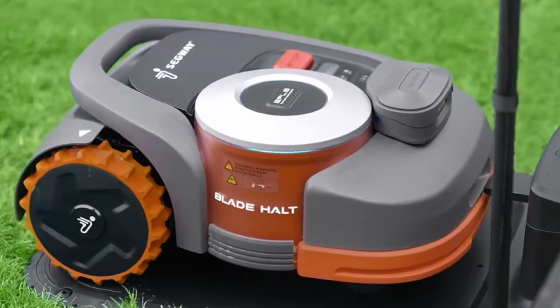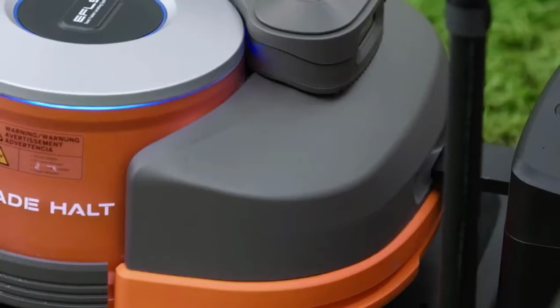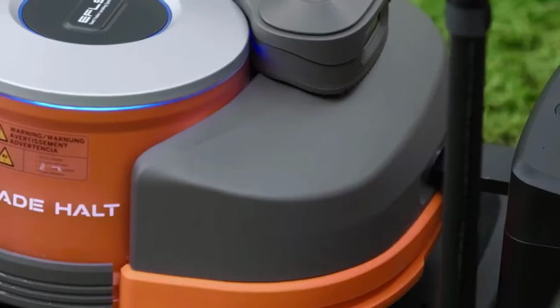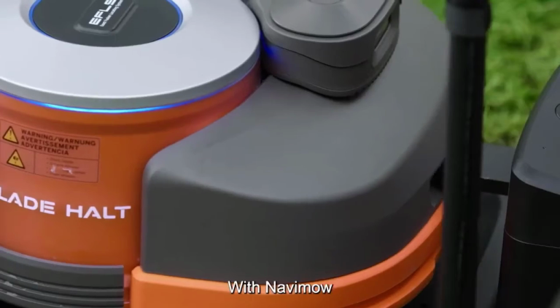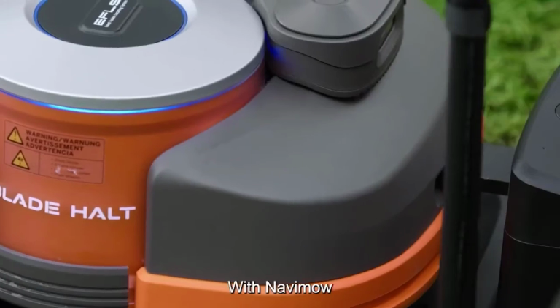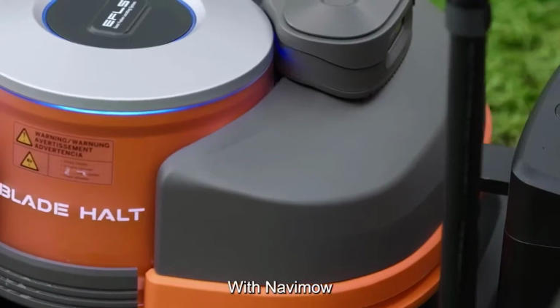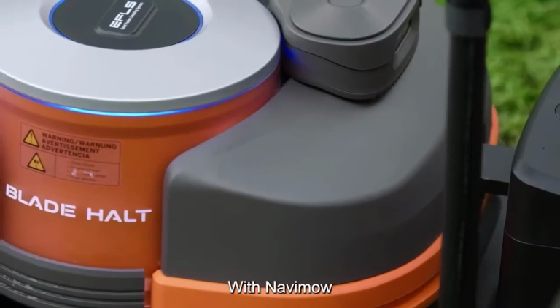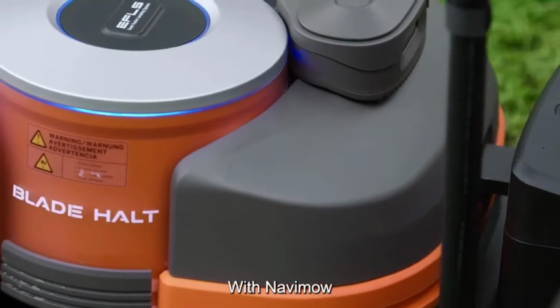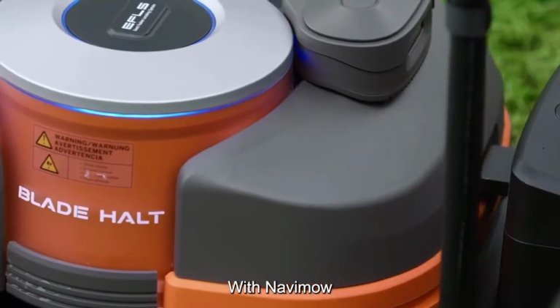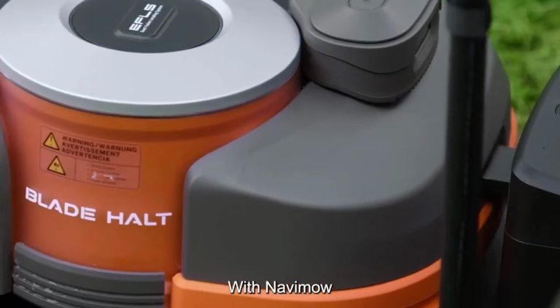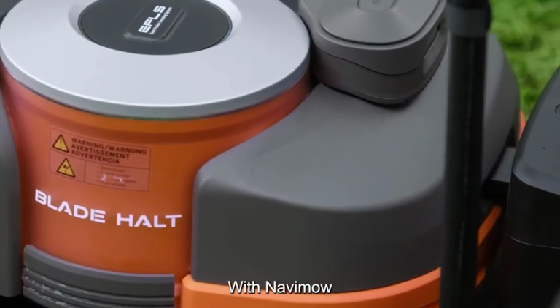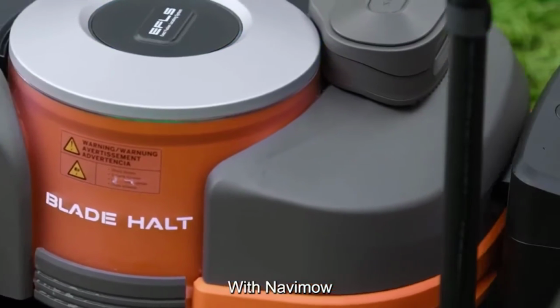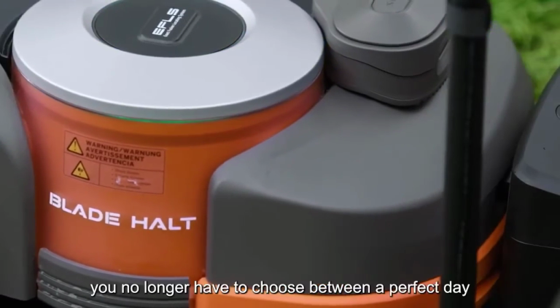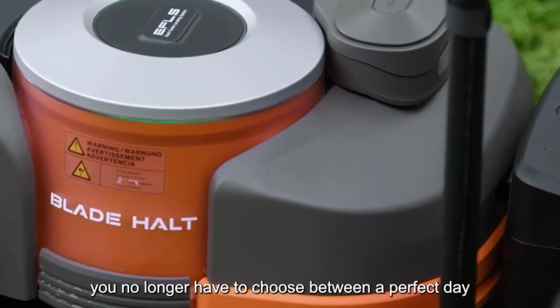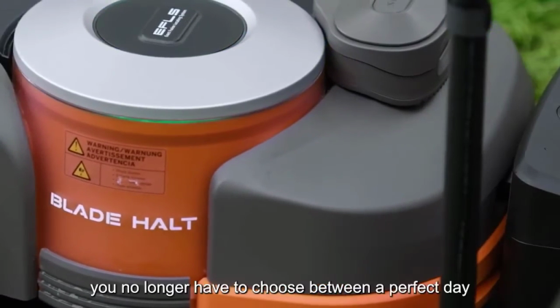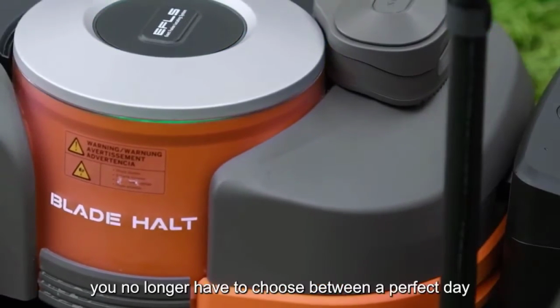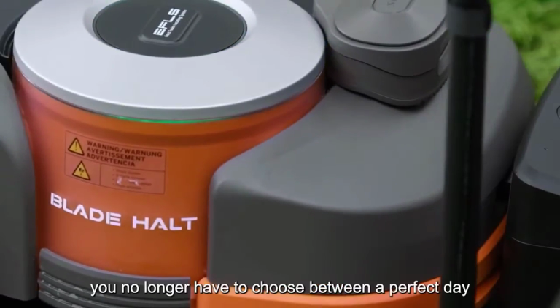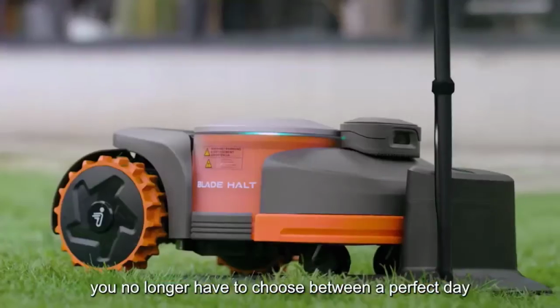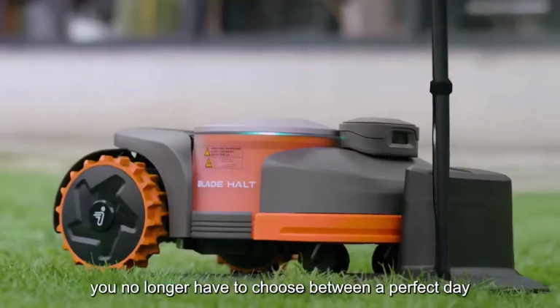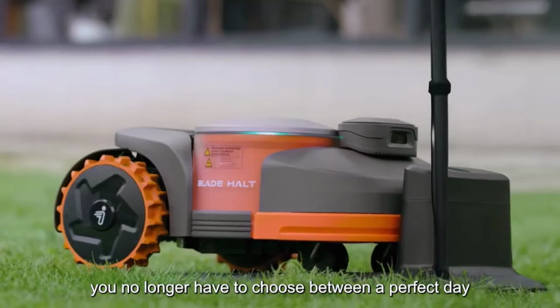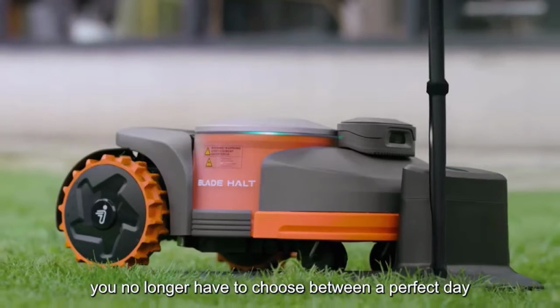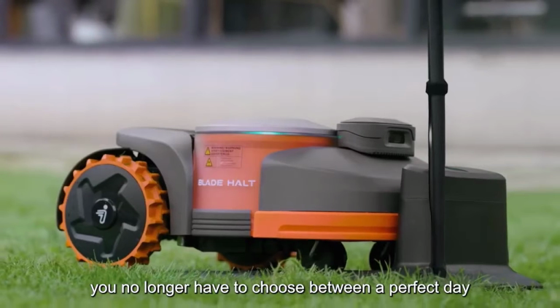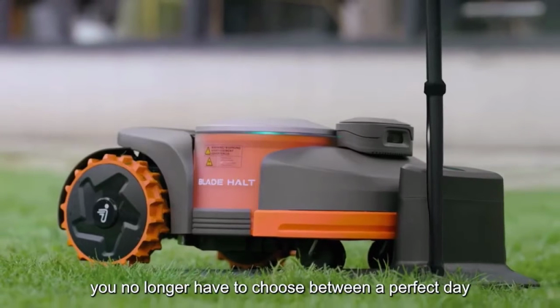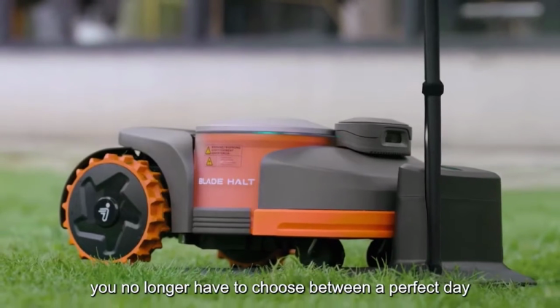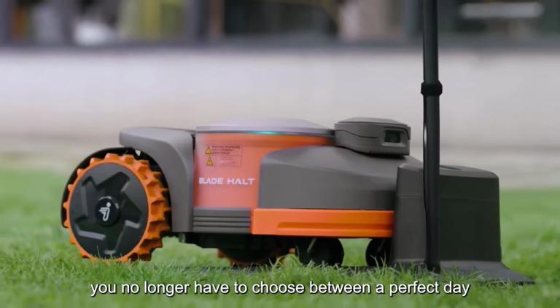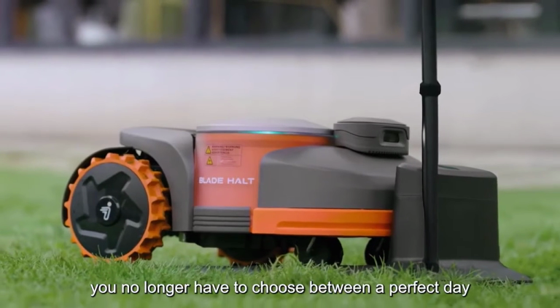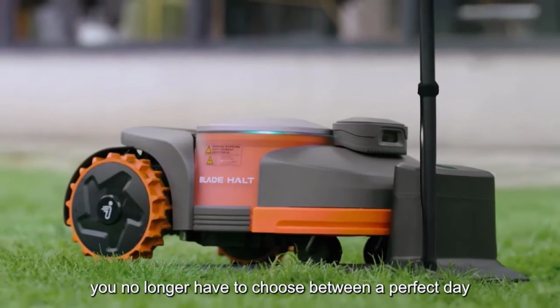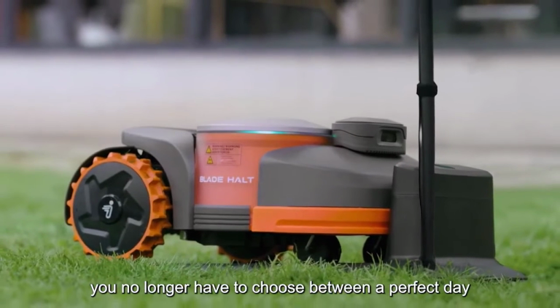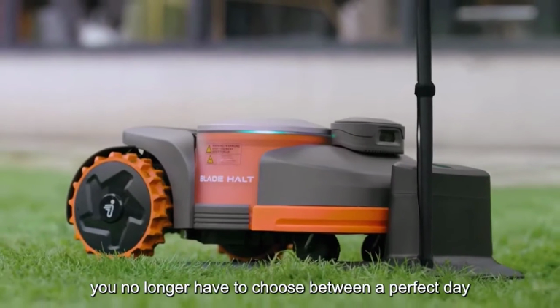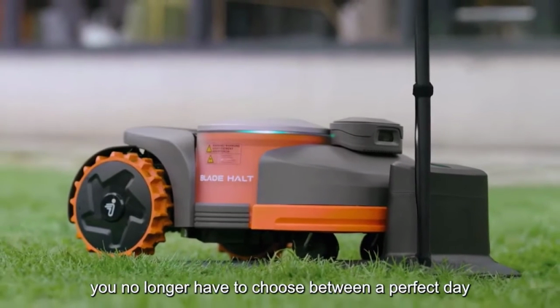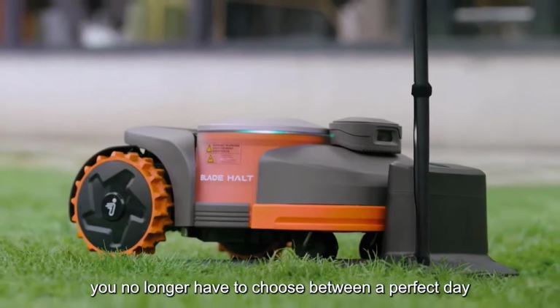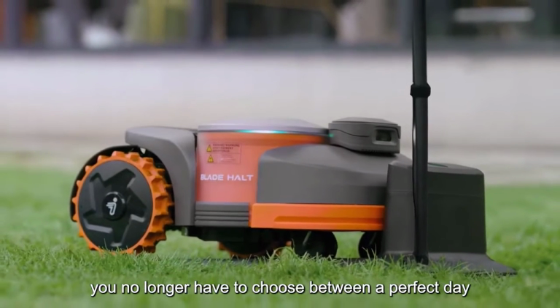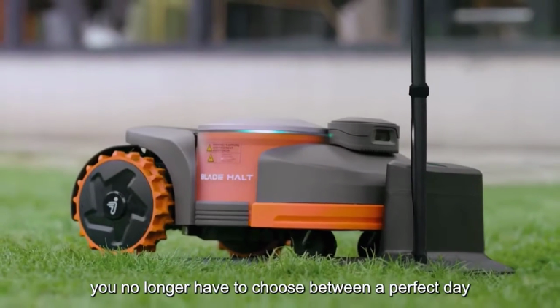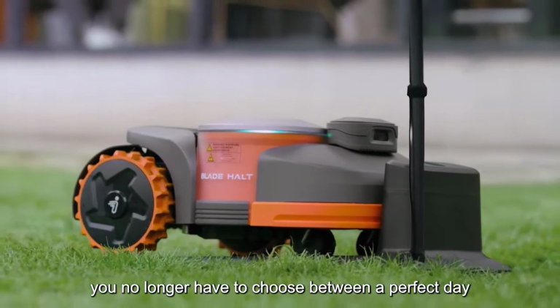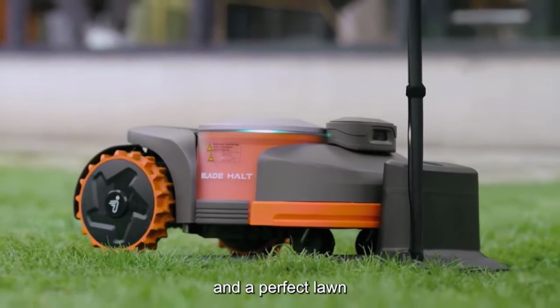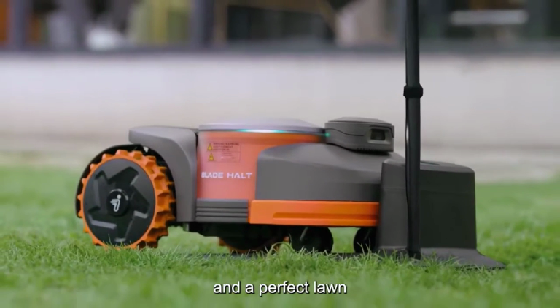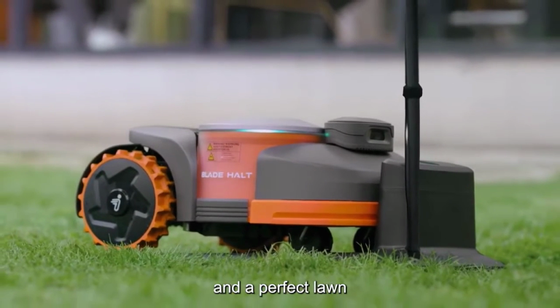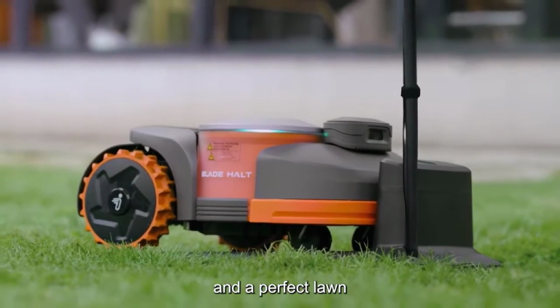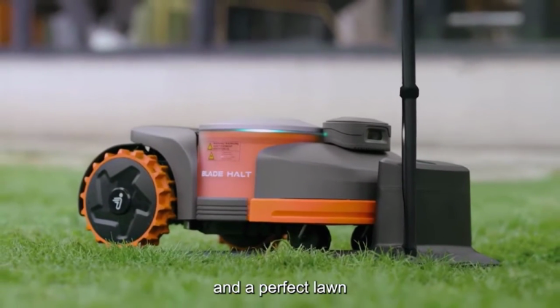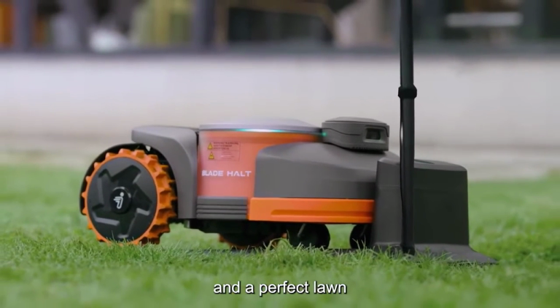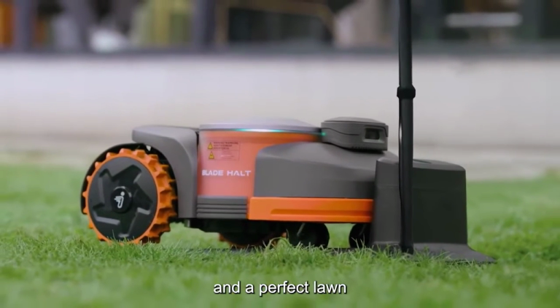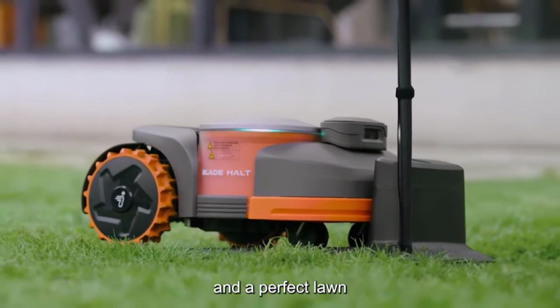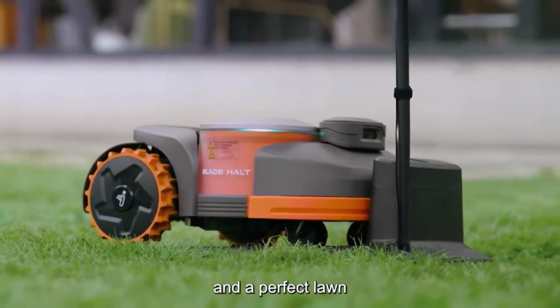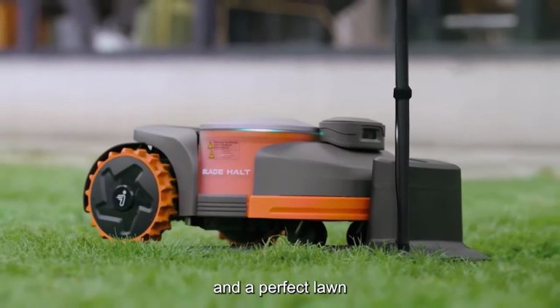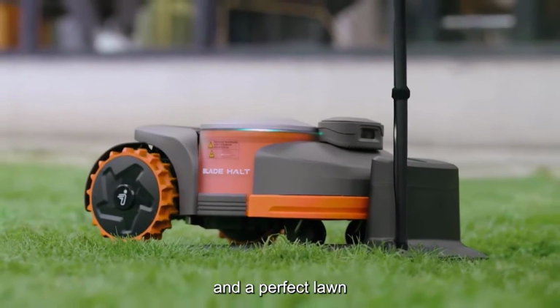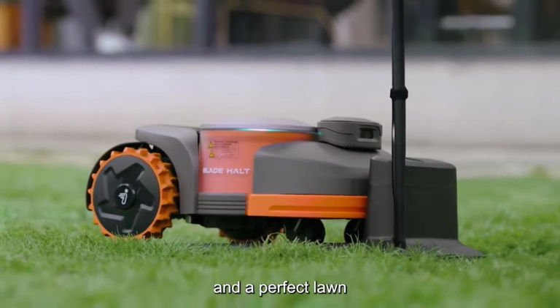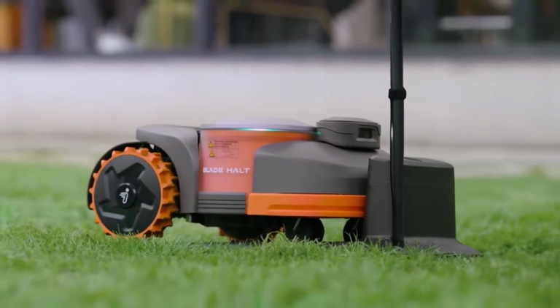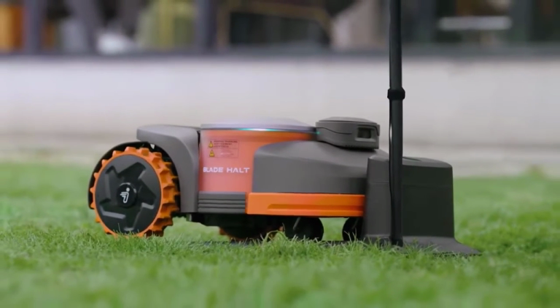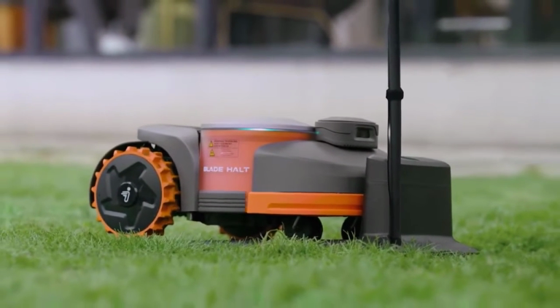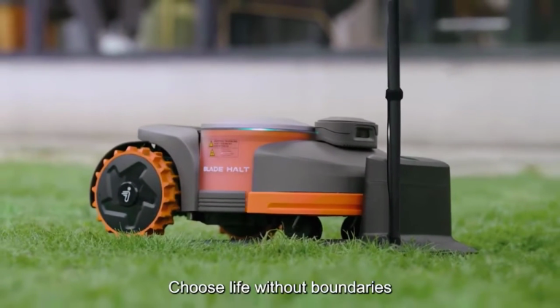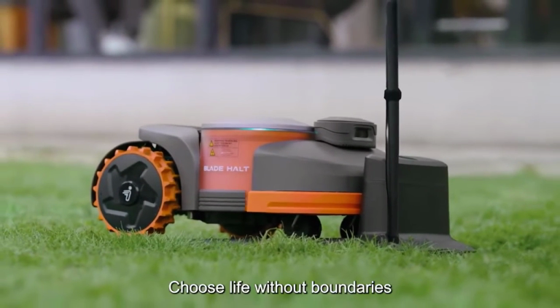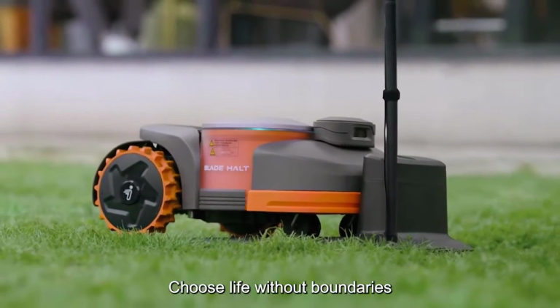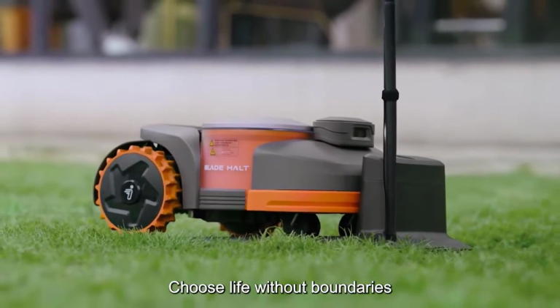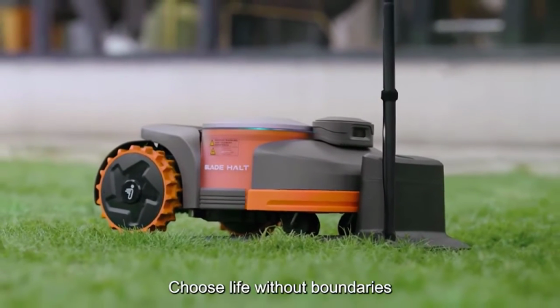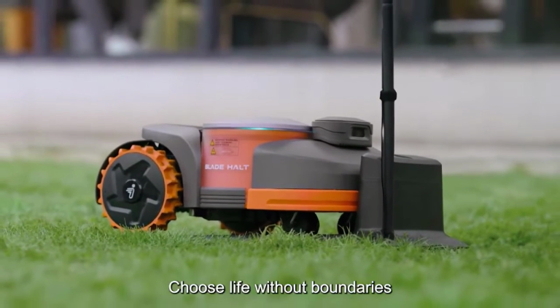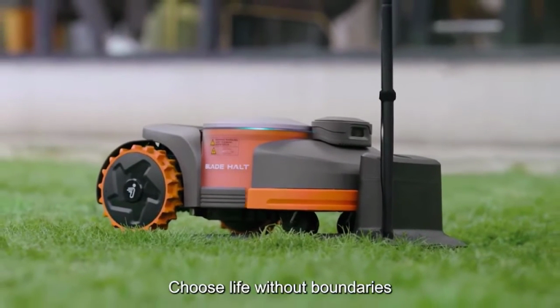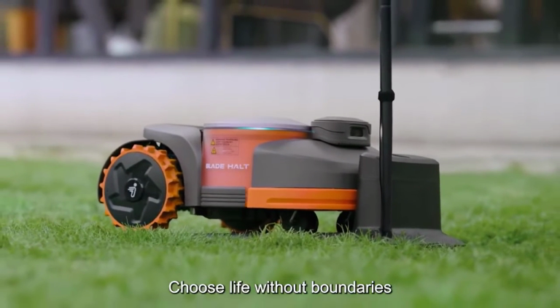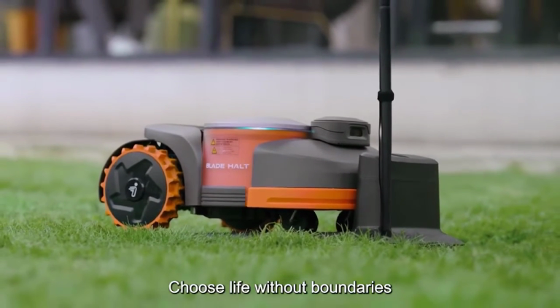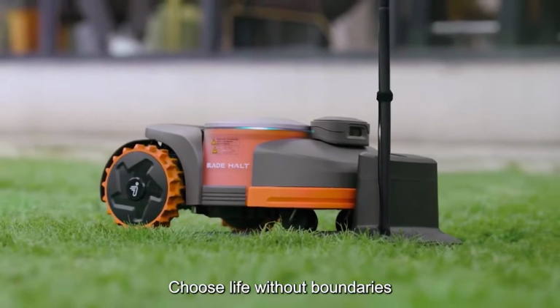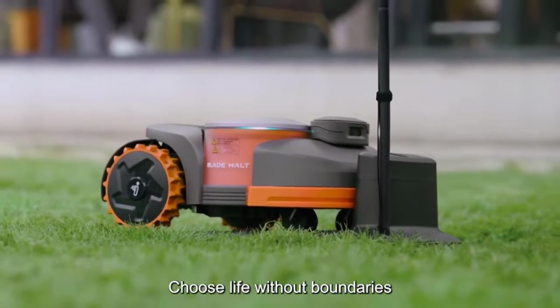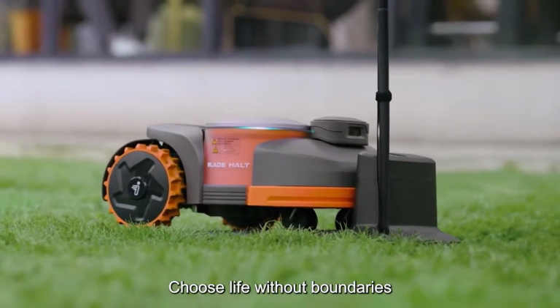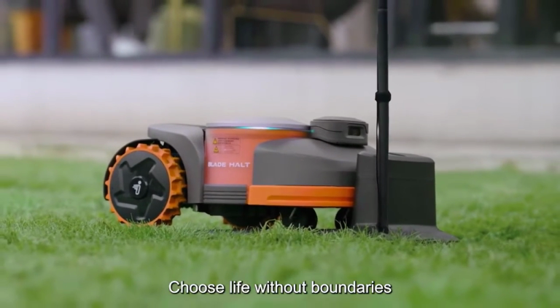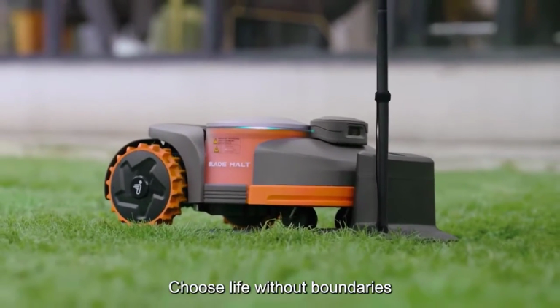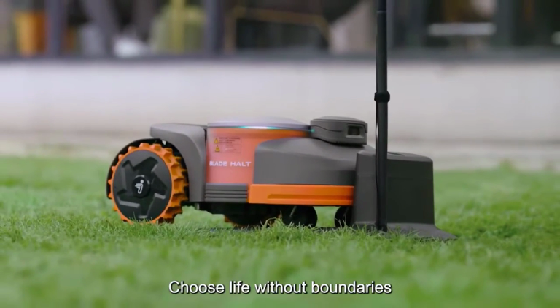With Navimo, you no longer have to choose between a perfect day and a perfect lawn. Choose life without boundaries.